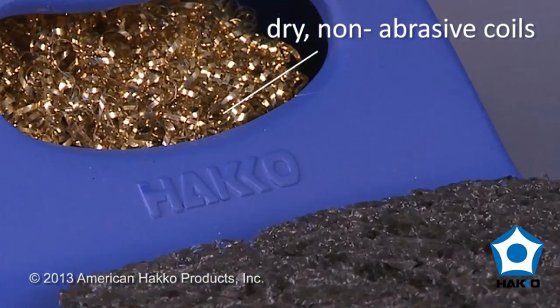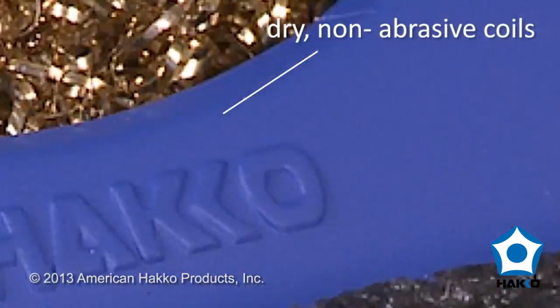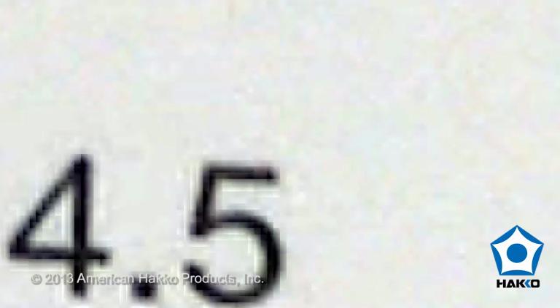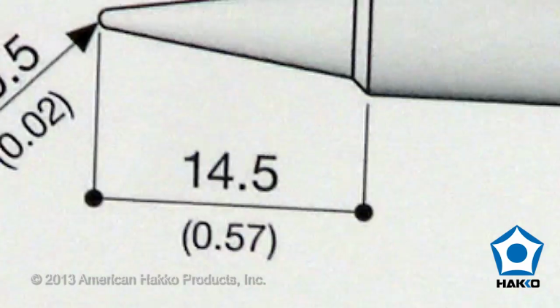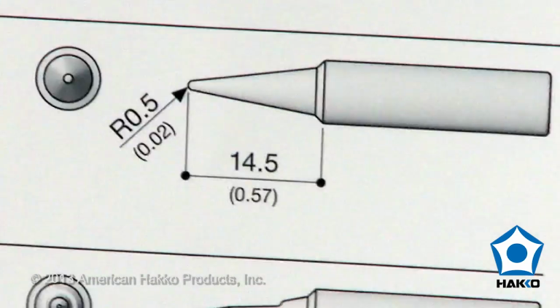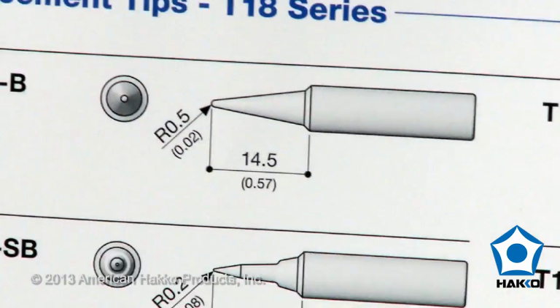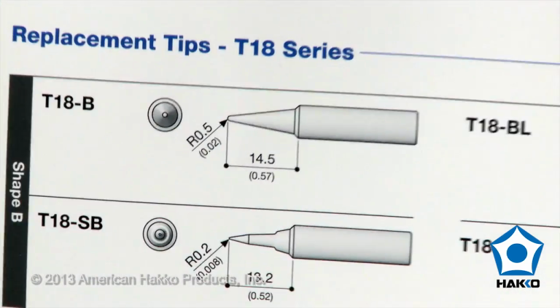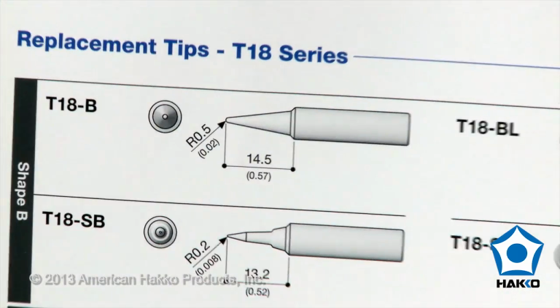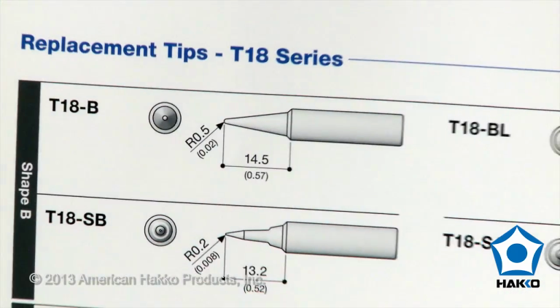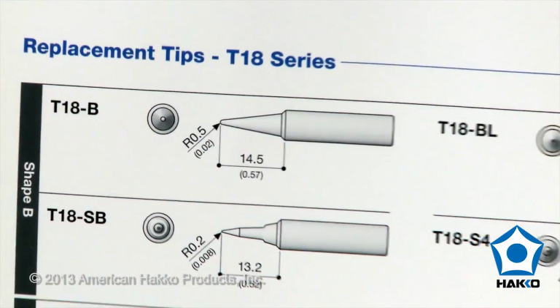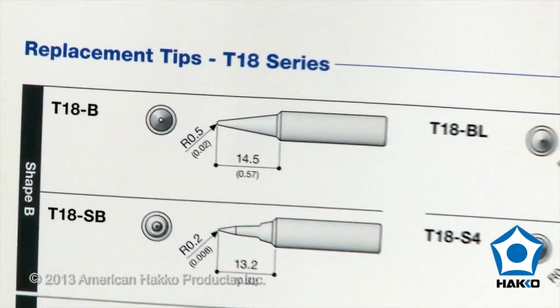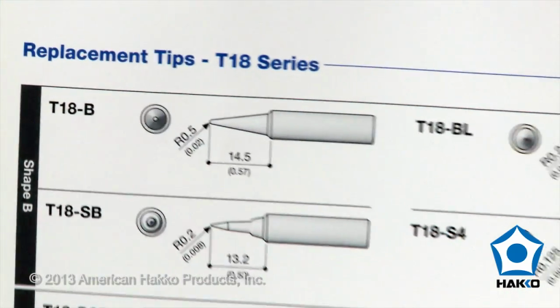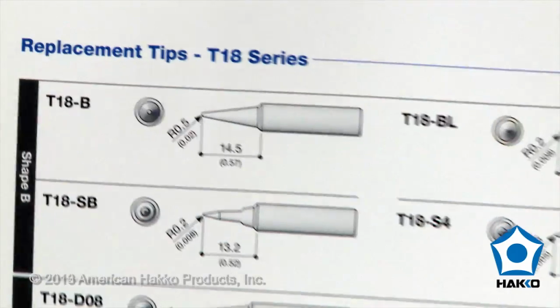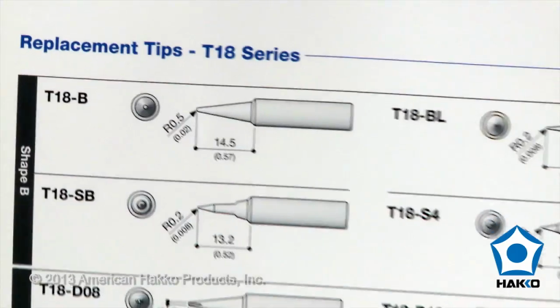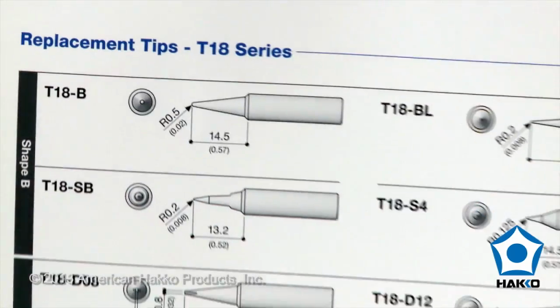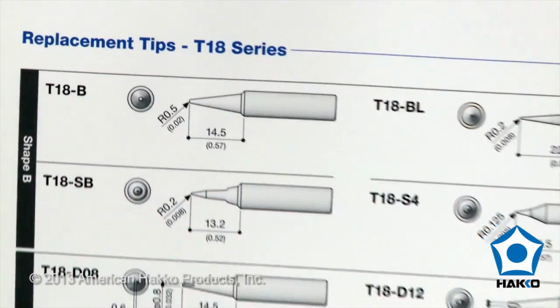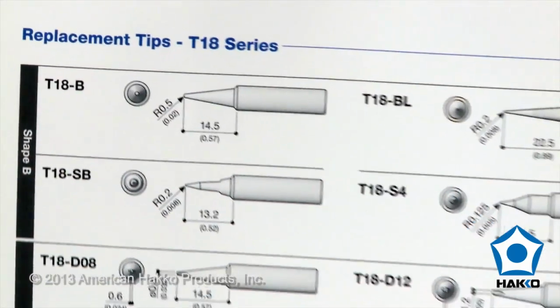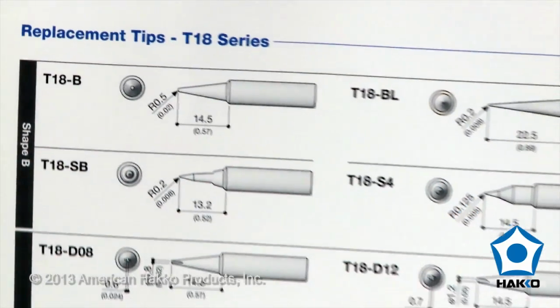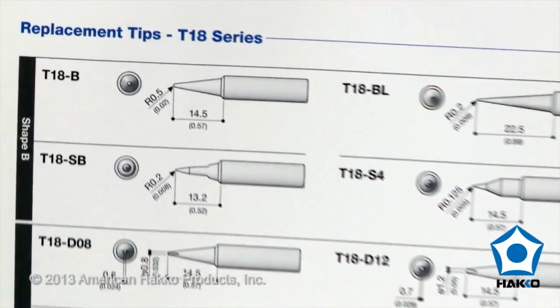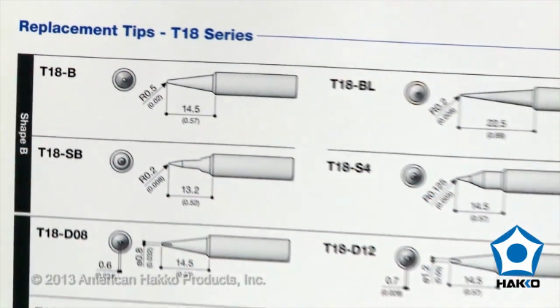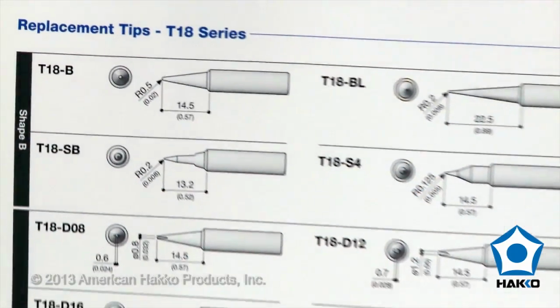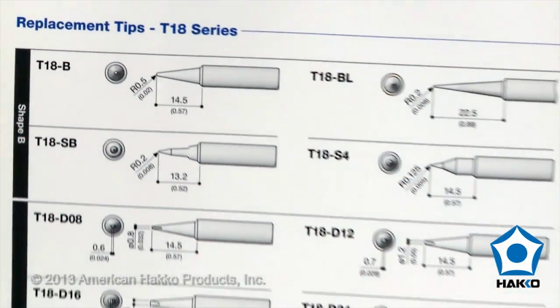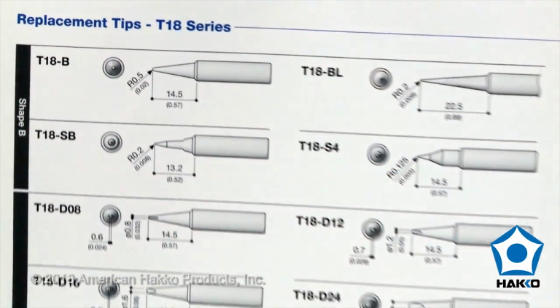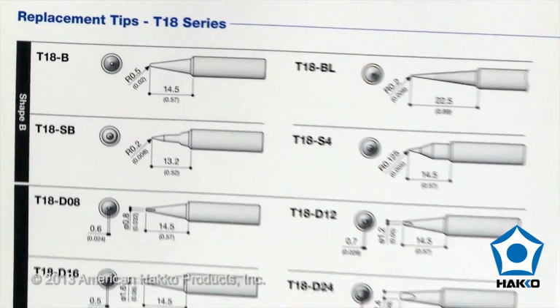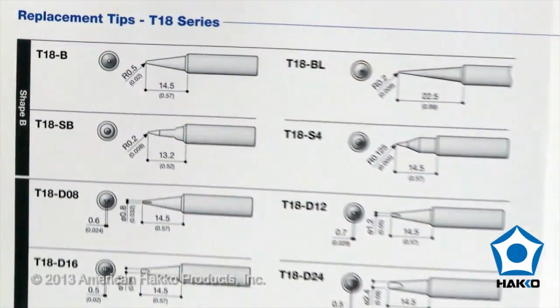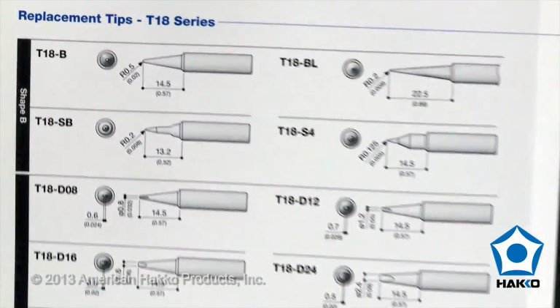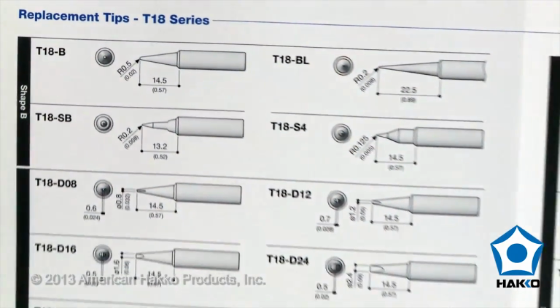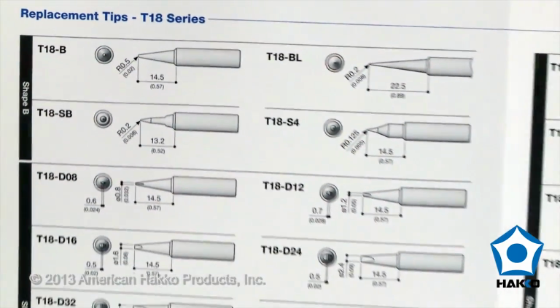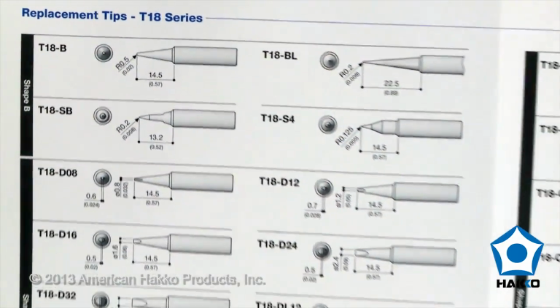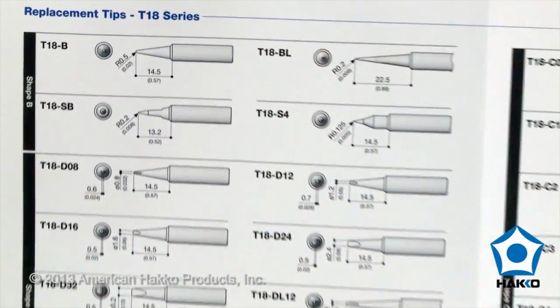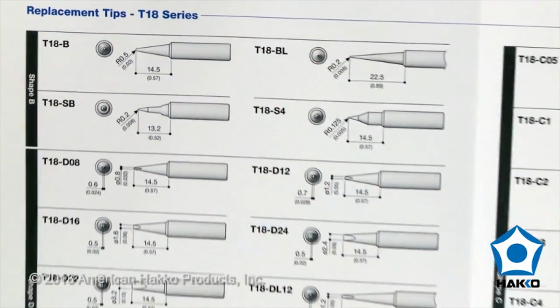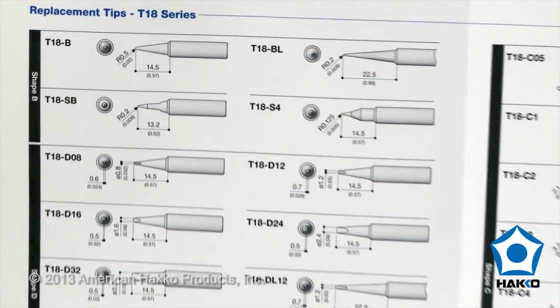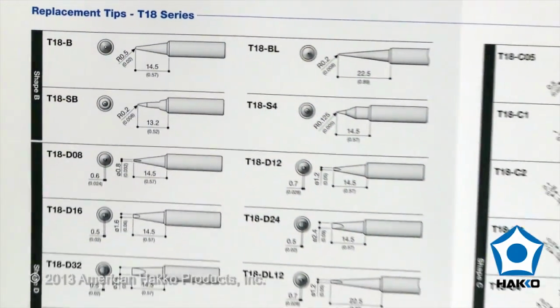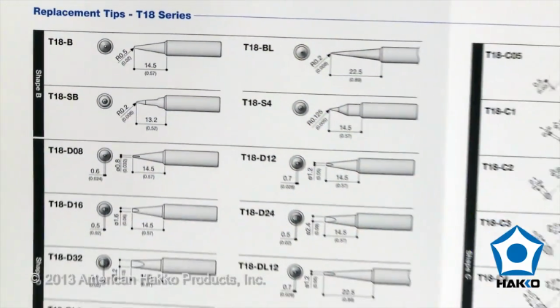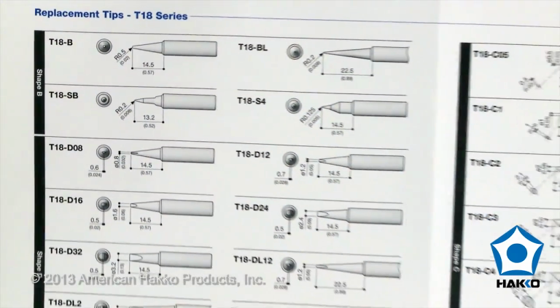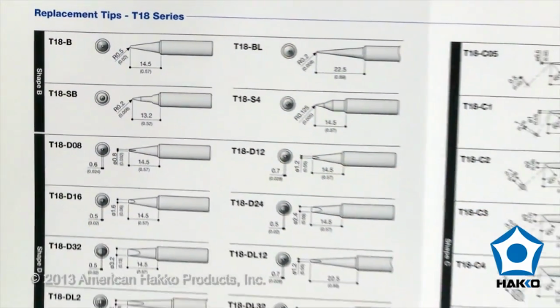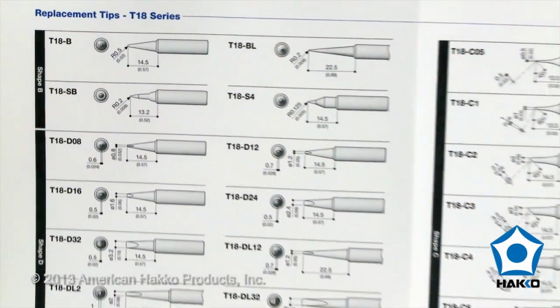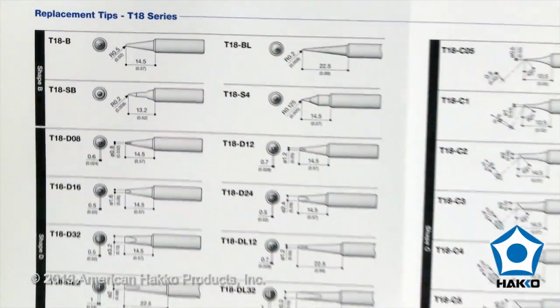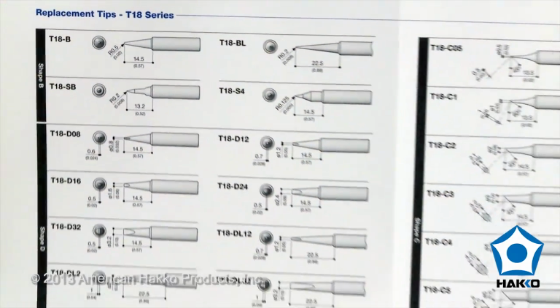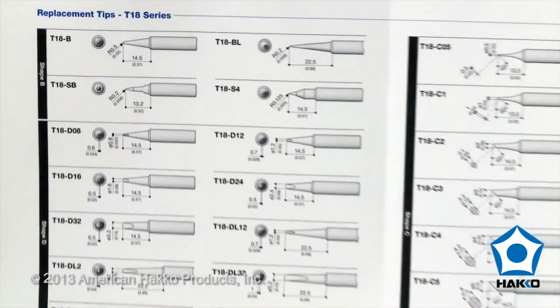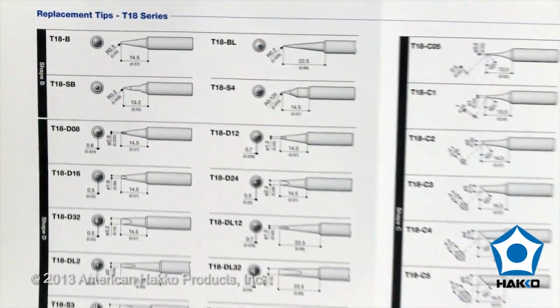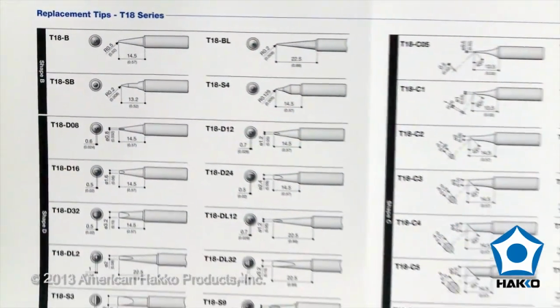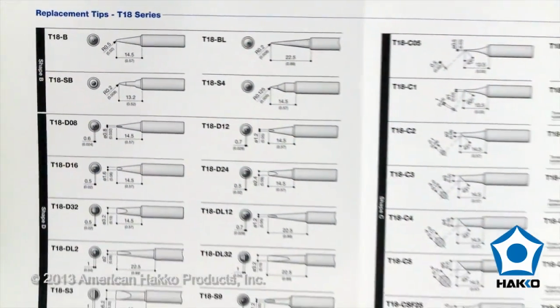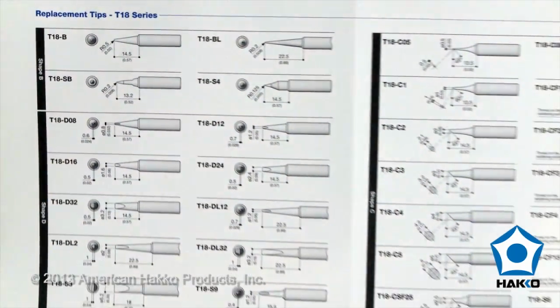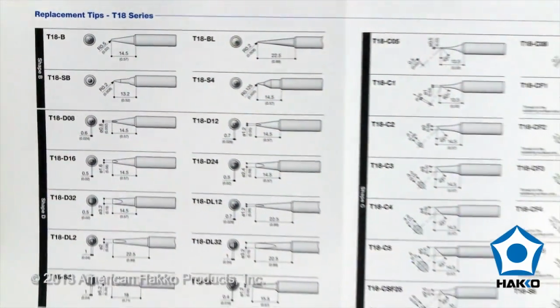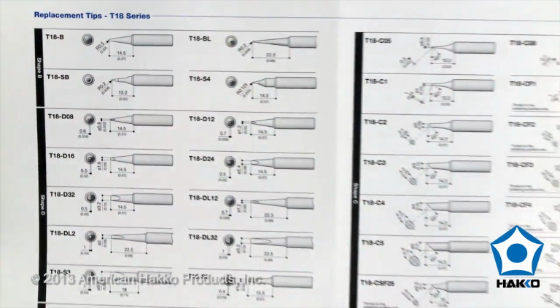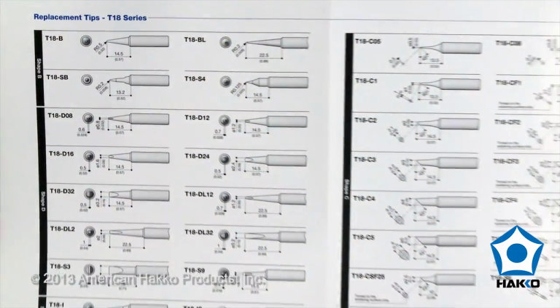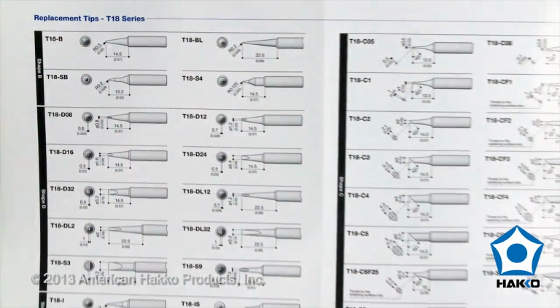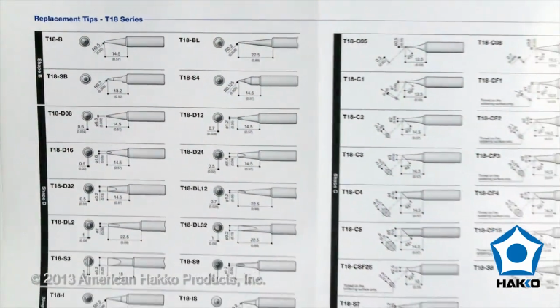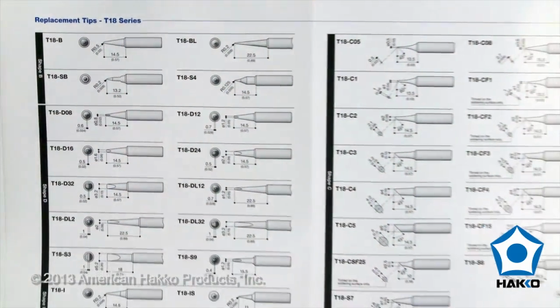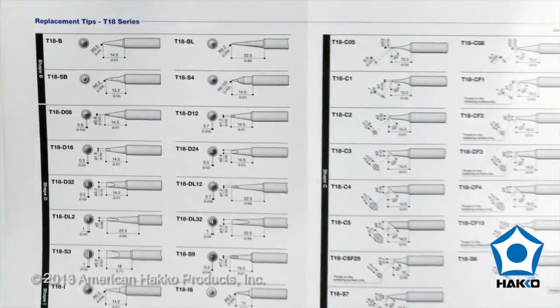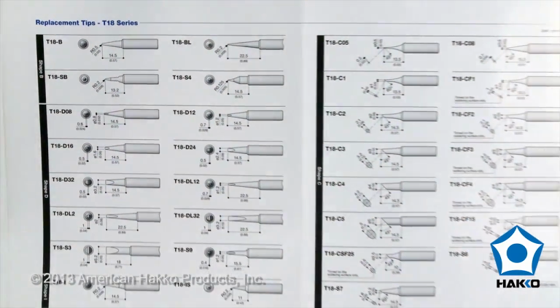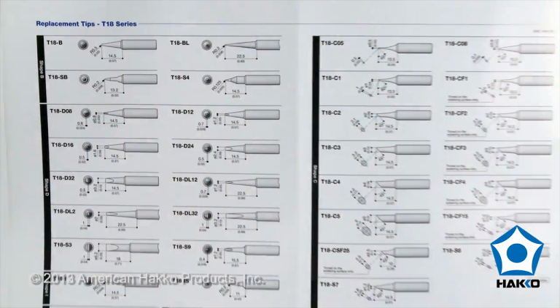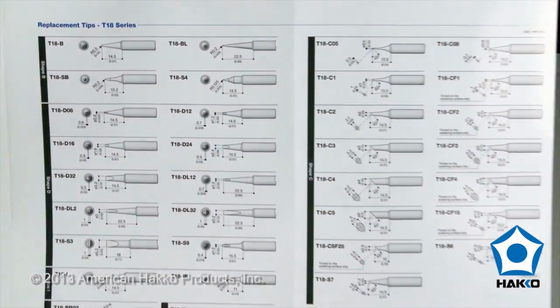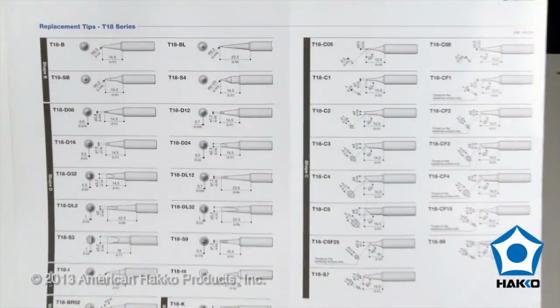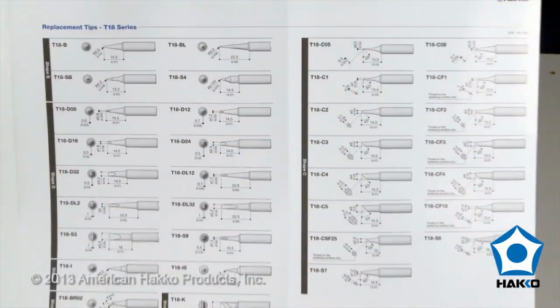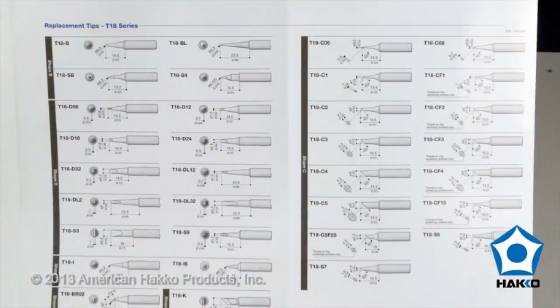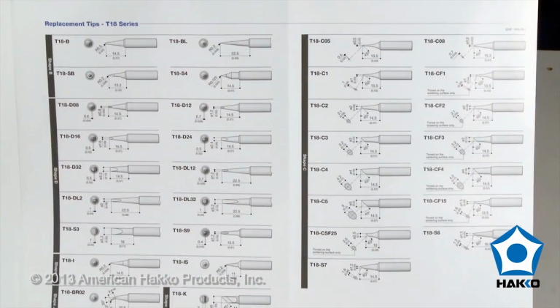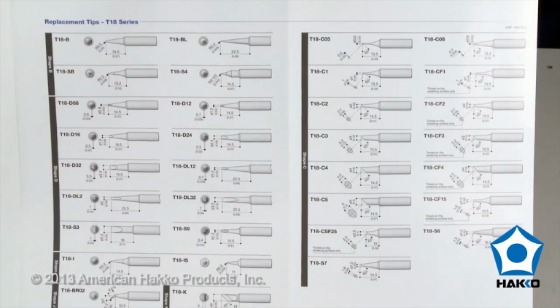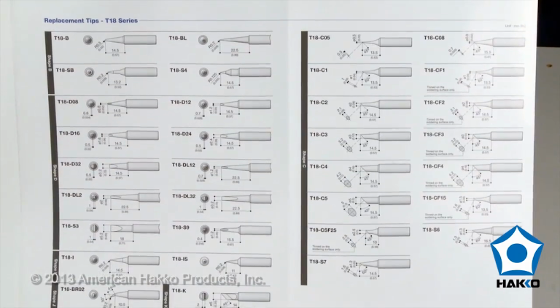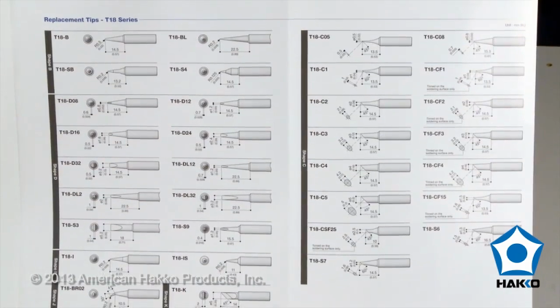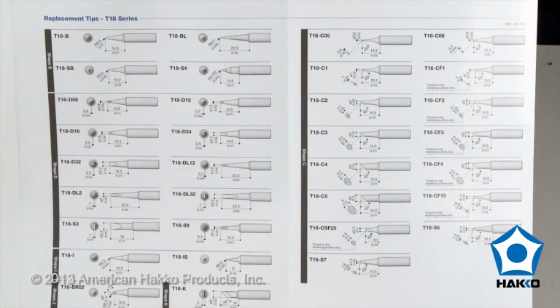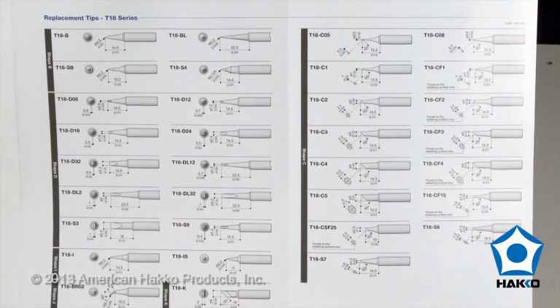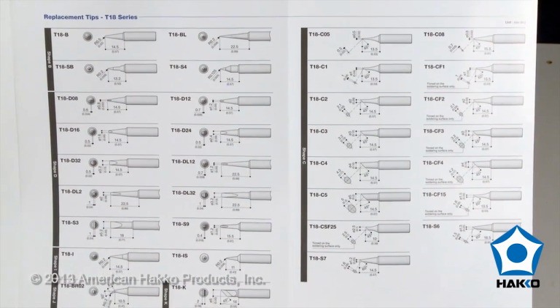With a wide selection of tips for soldering surface mount and through-hole components, this little gem is an ideal soldering station for anyone's workbench.